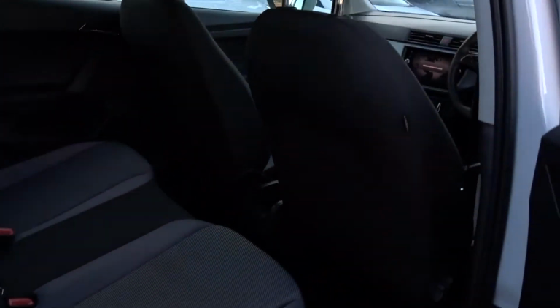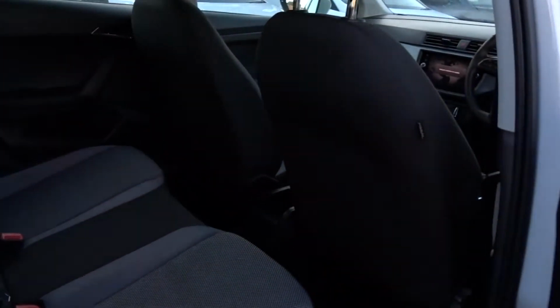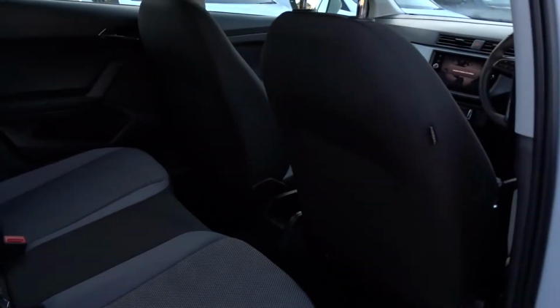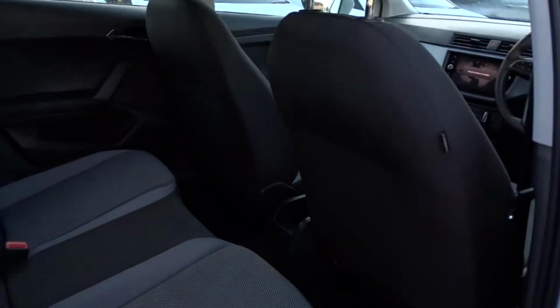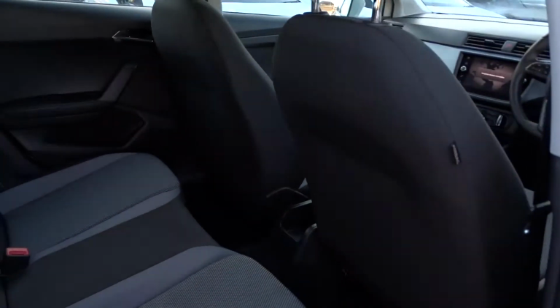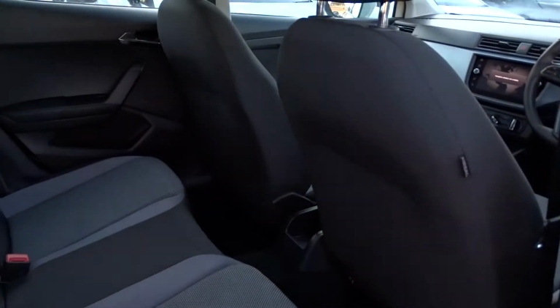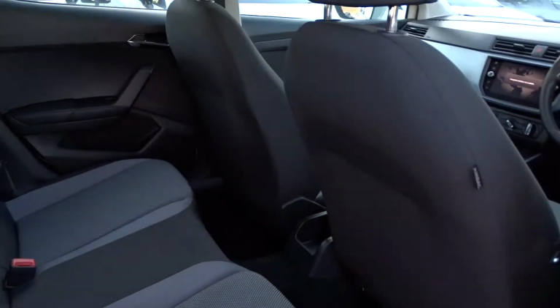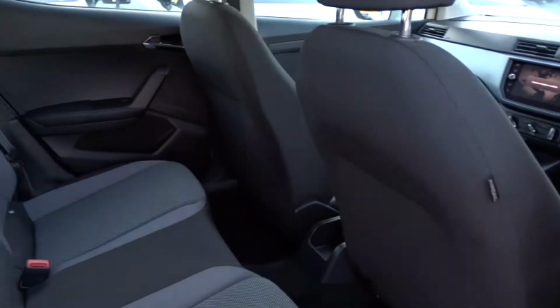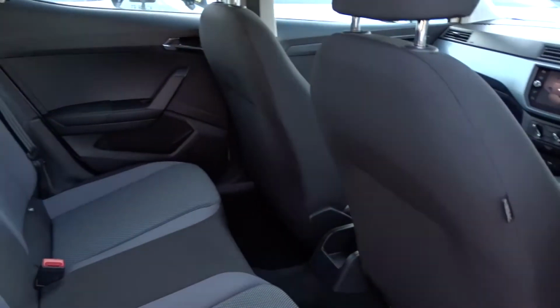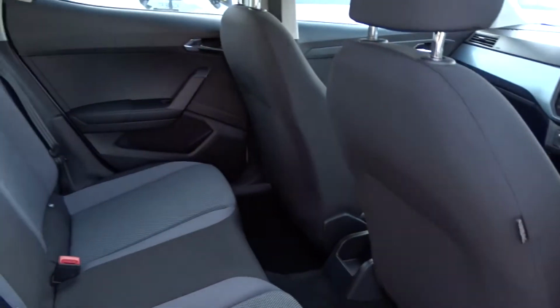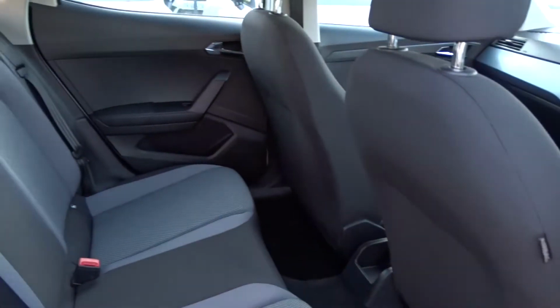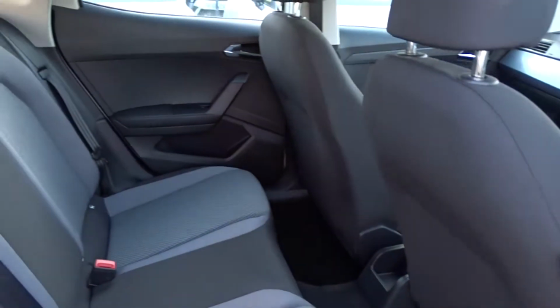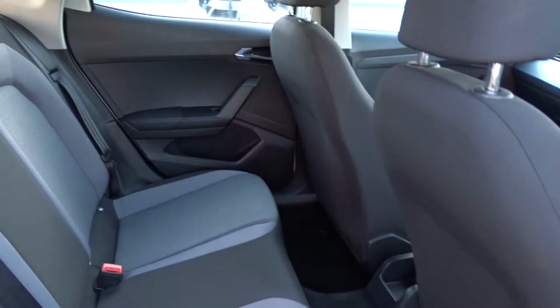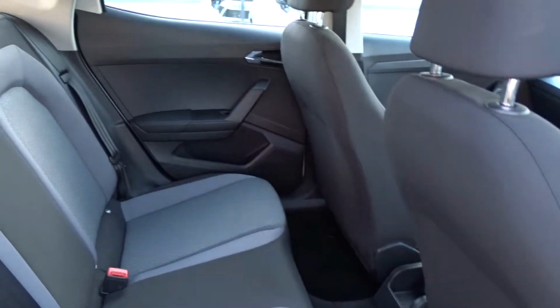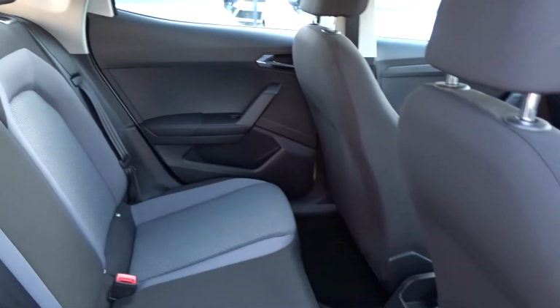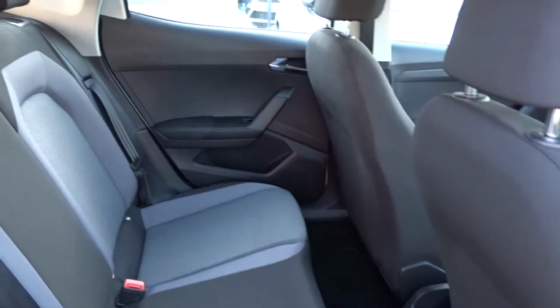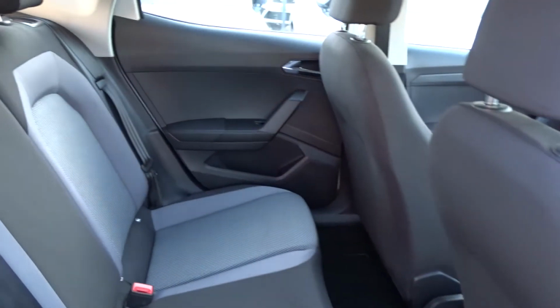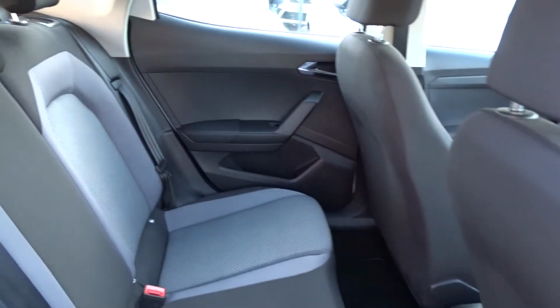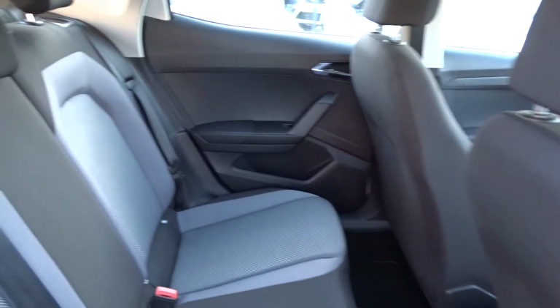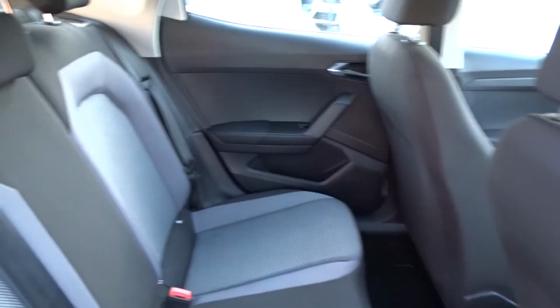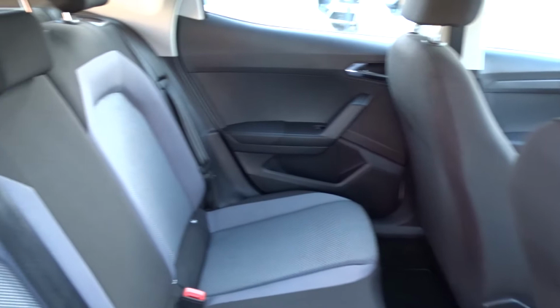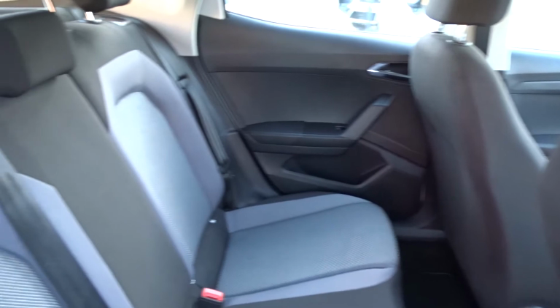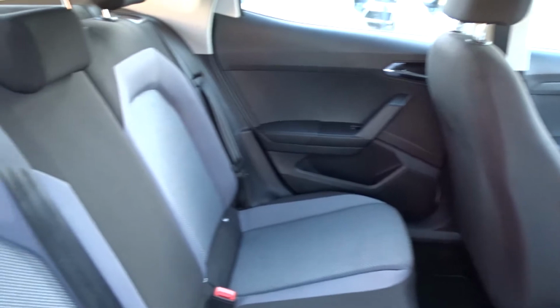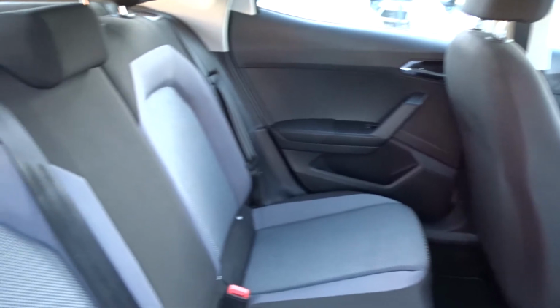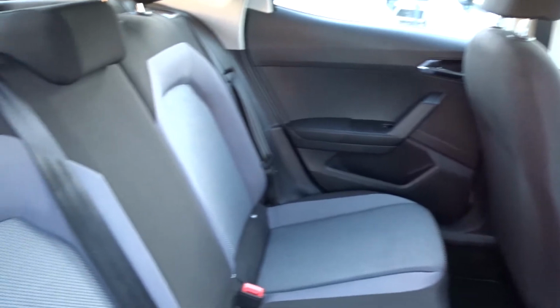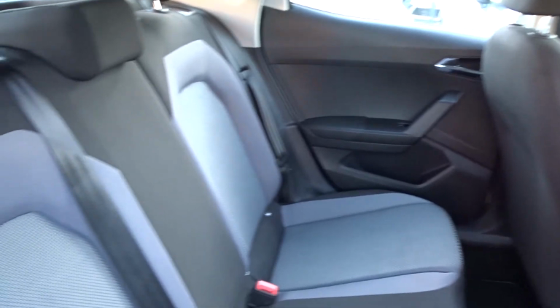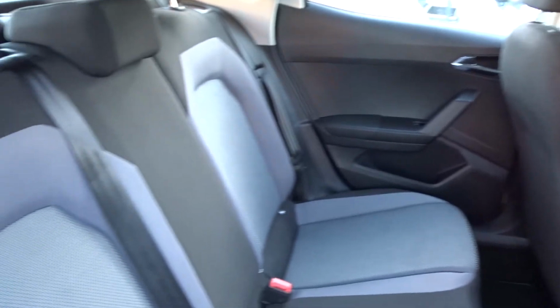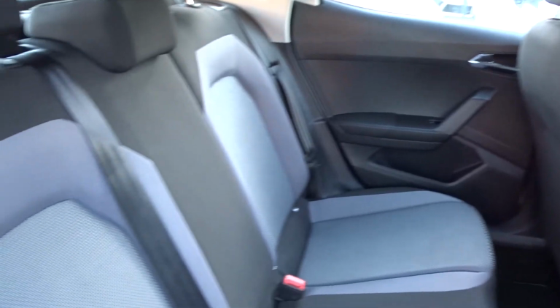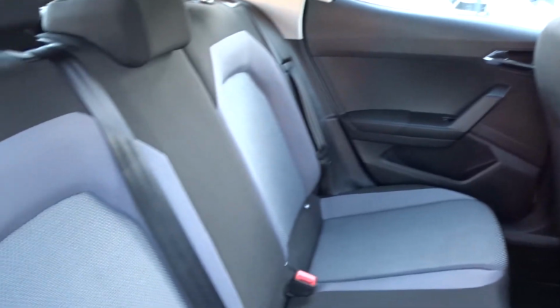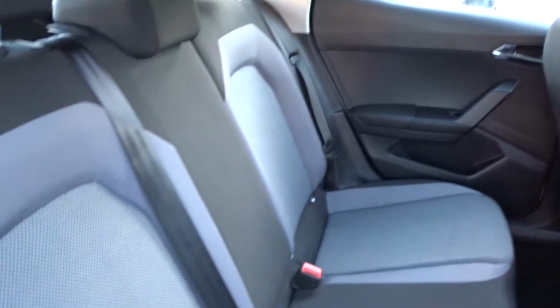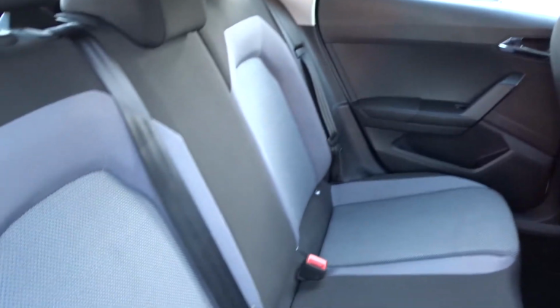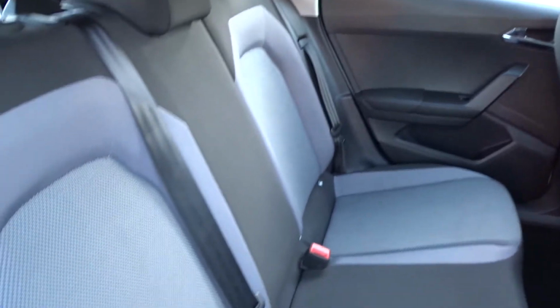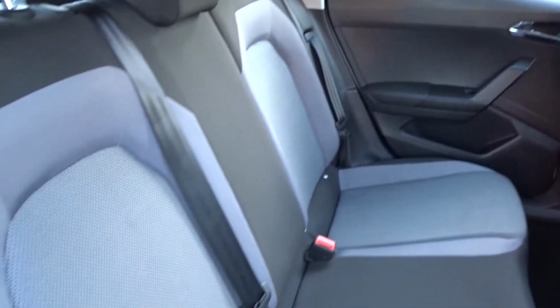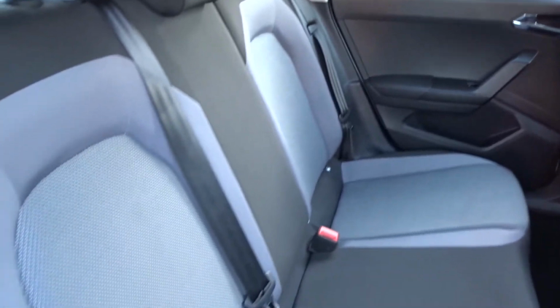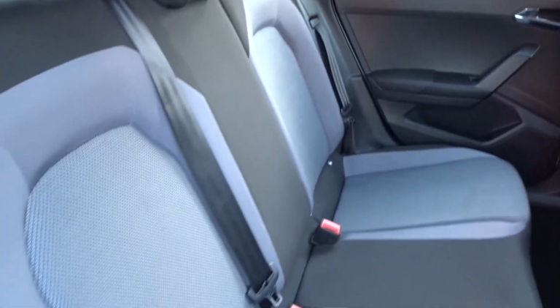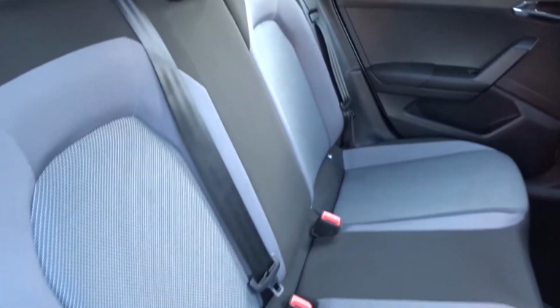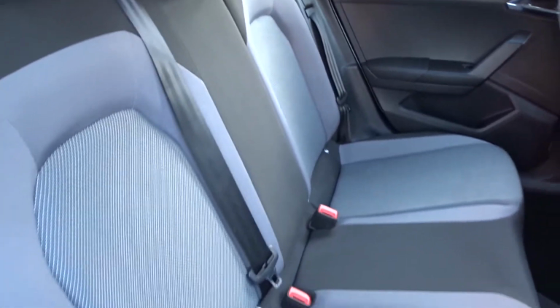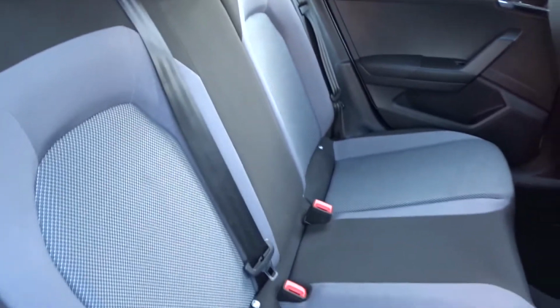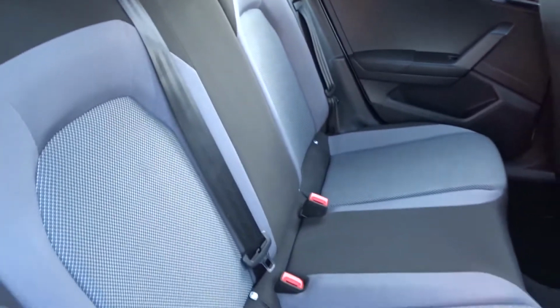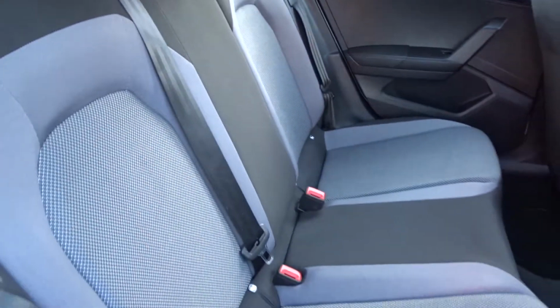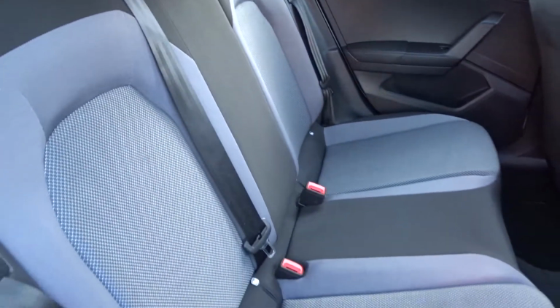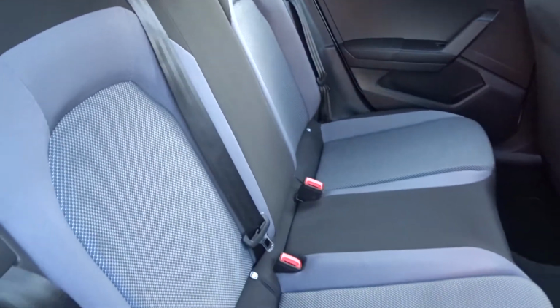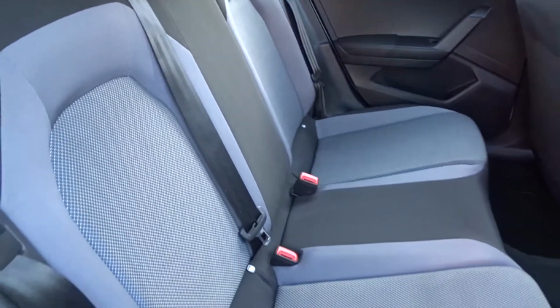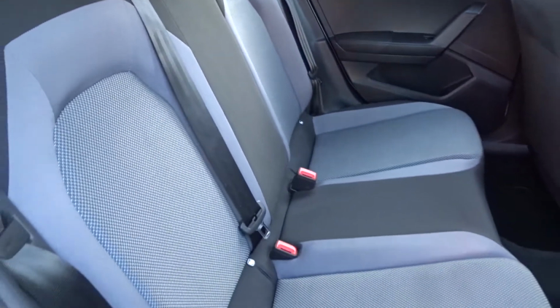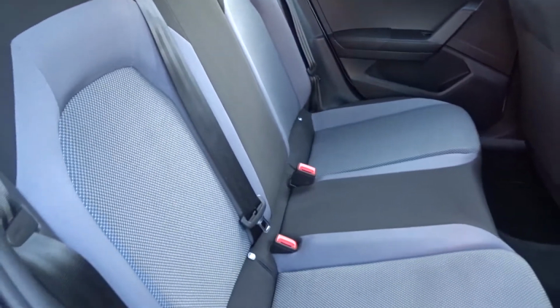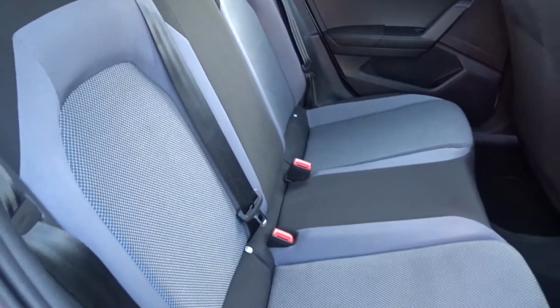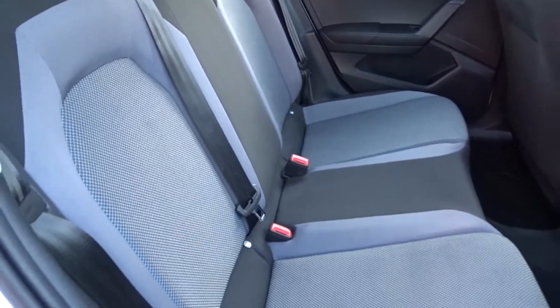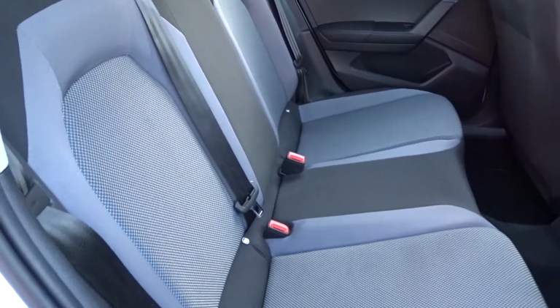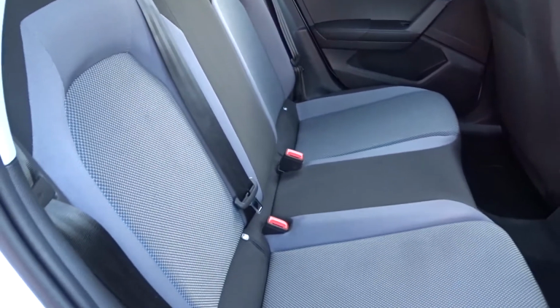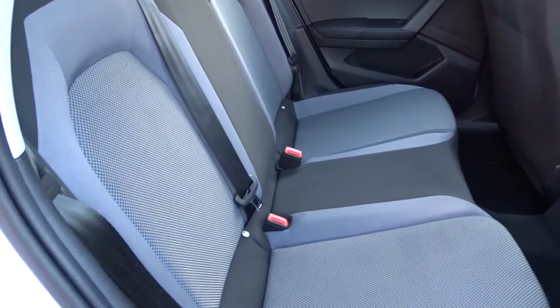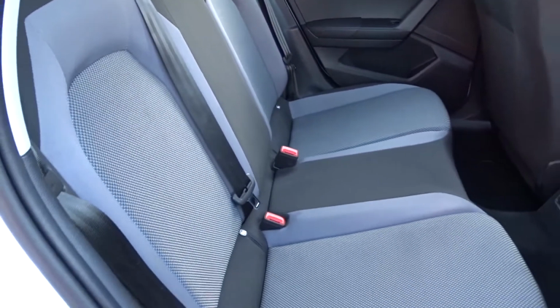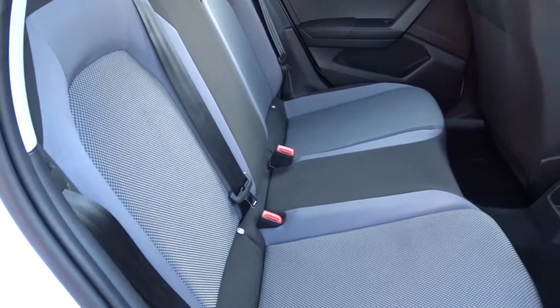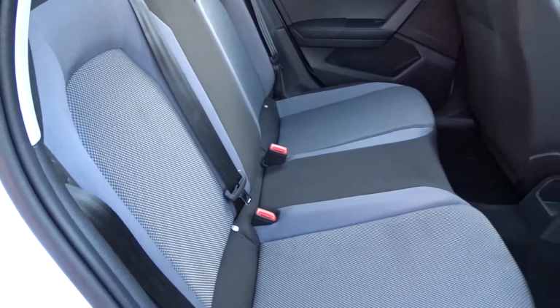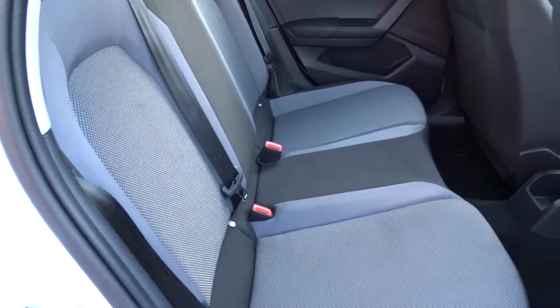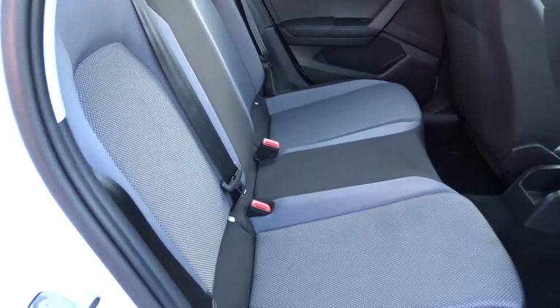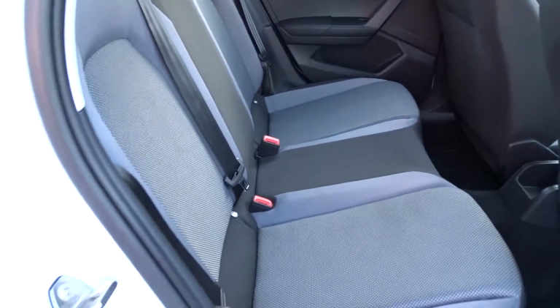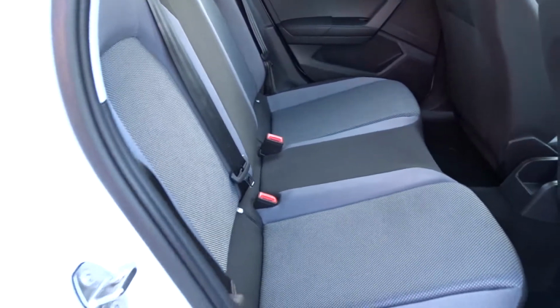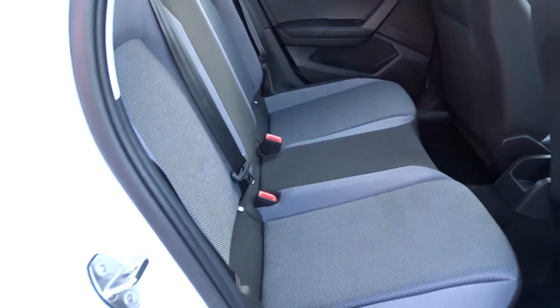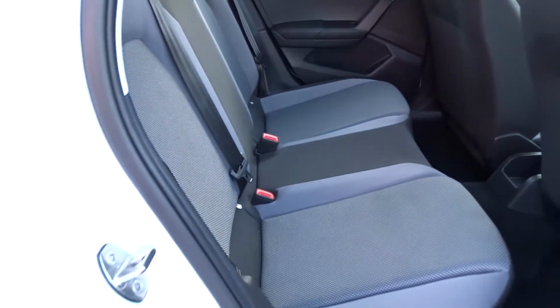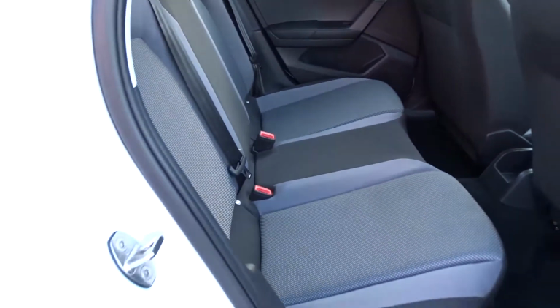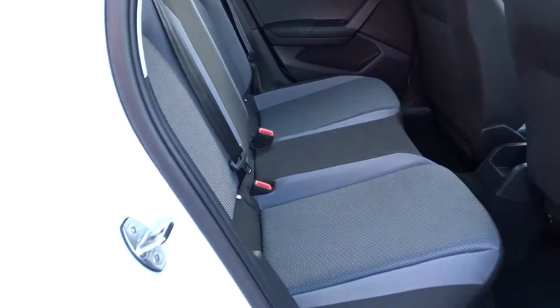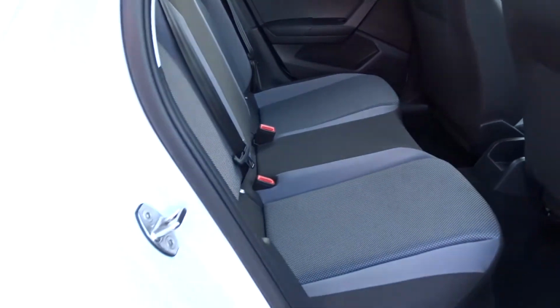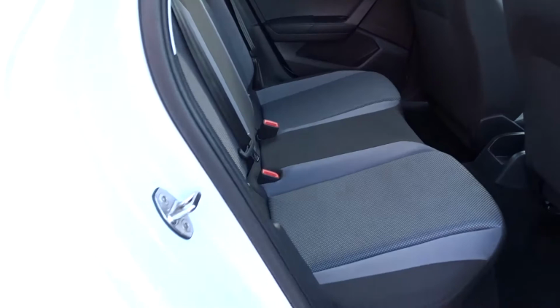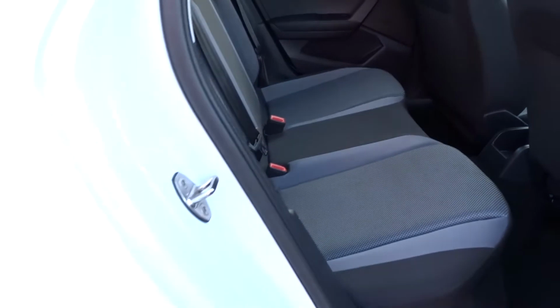There's plenty of space in the rear of the car with the seats intact for three passengers to sit quite comfortably. The rear seats also feature ISOFIX for child seat fittings.